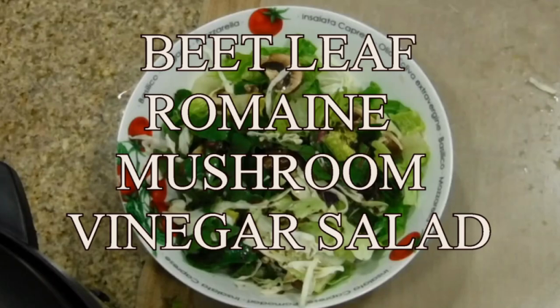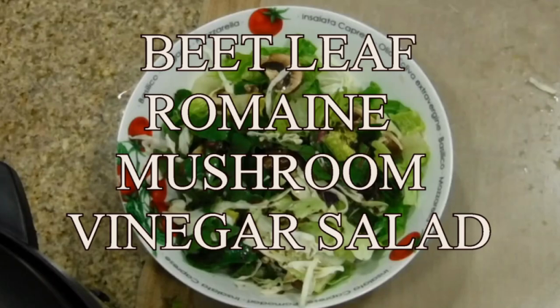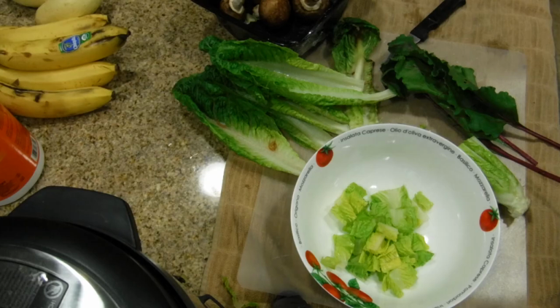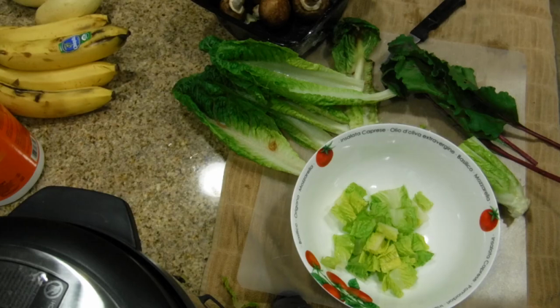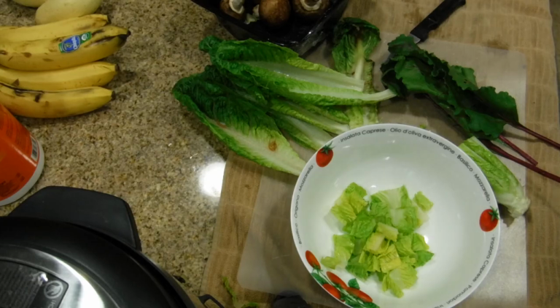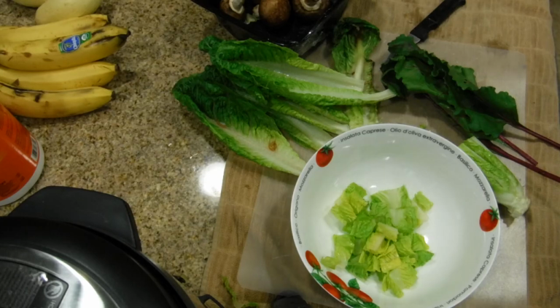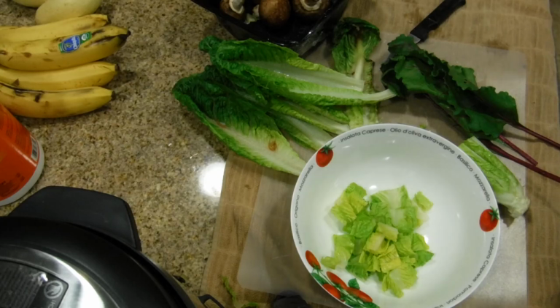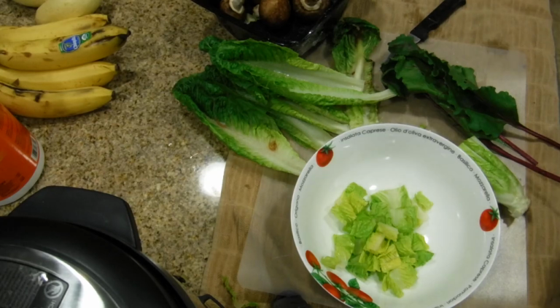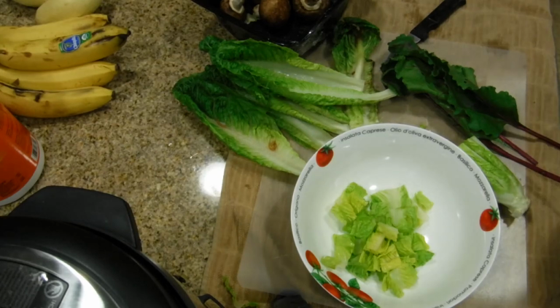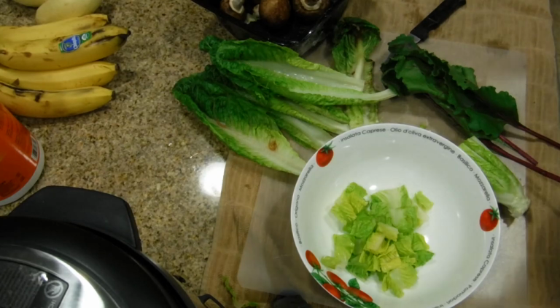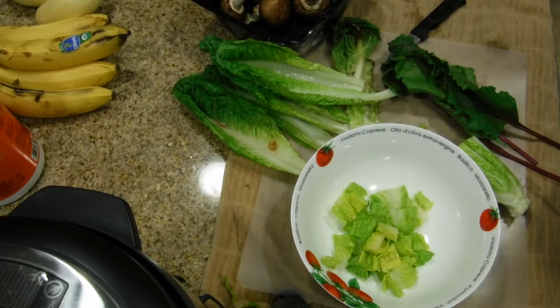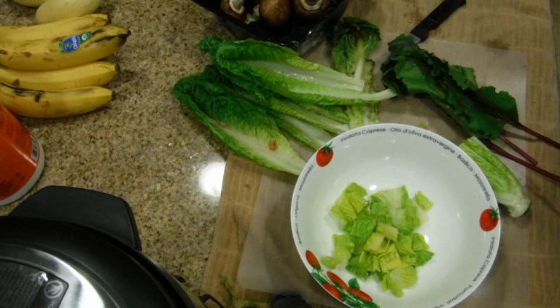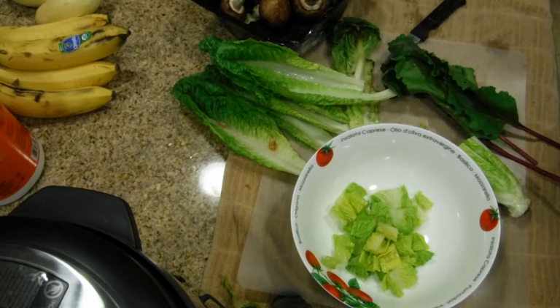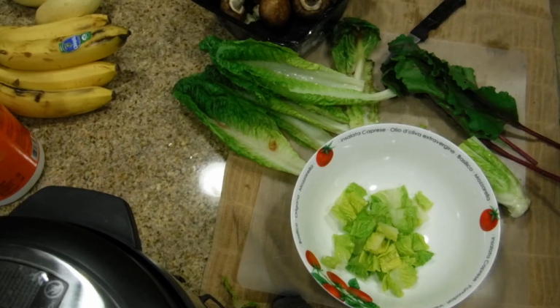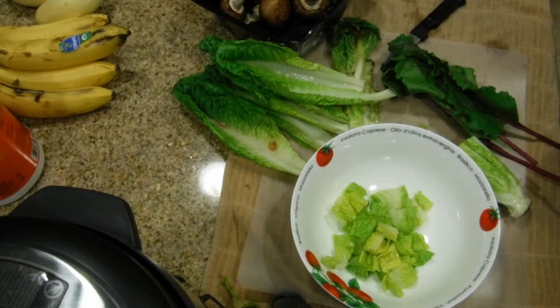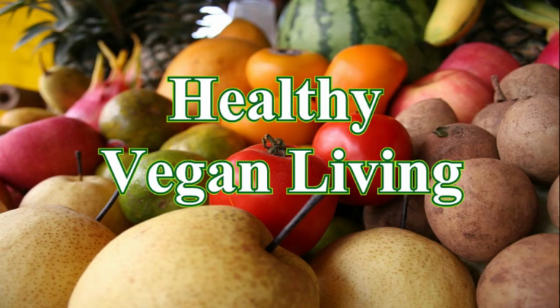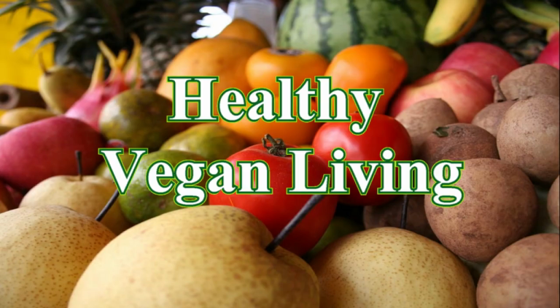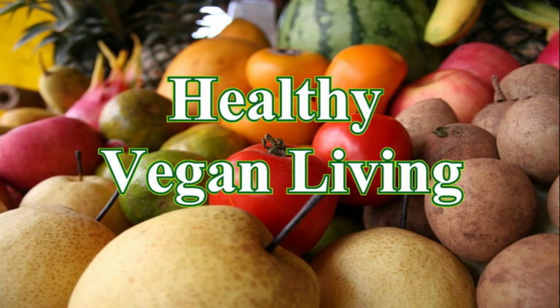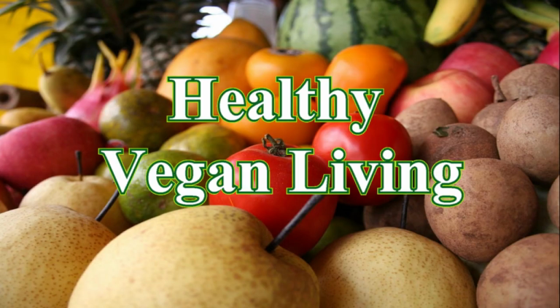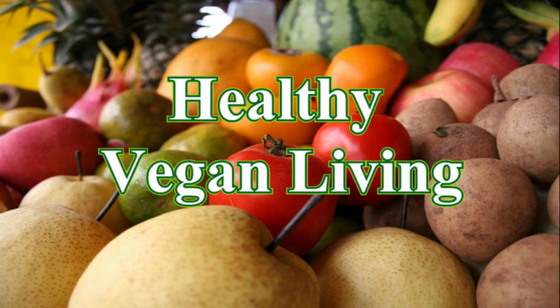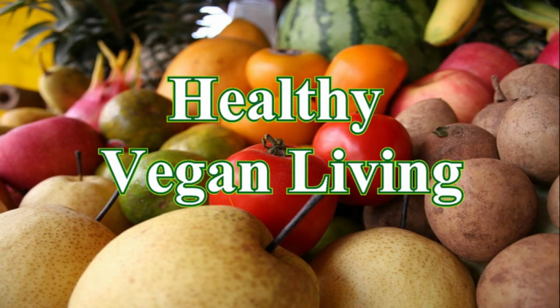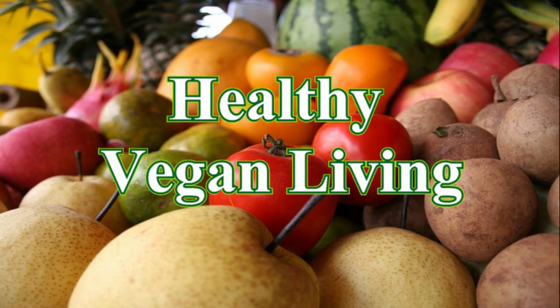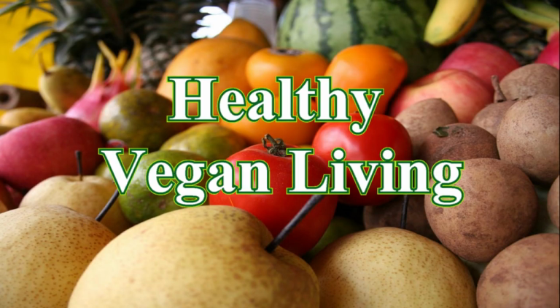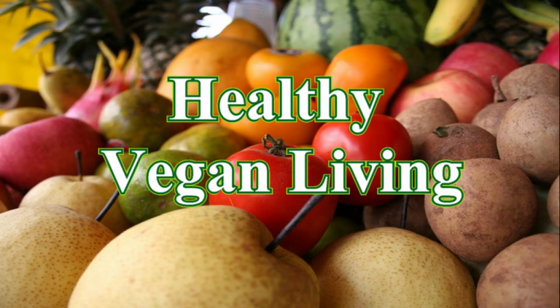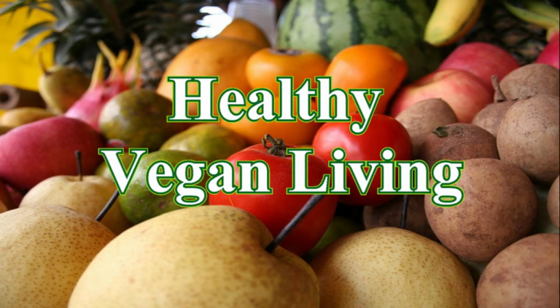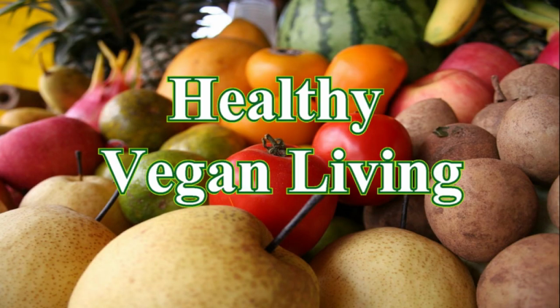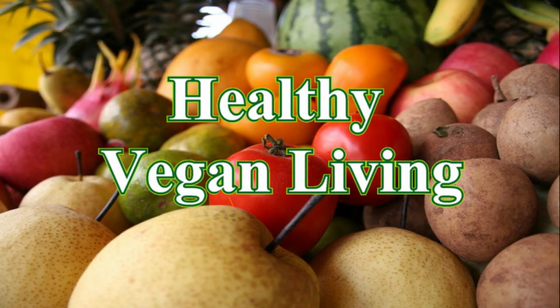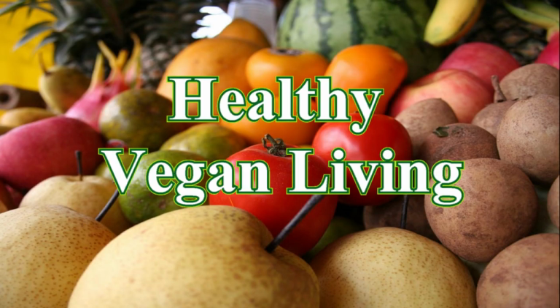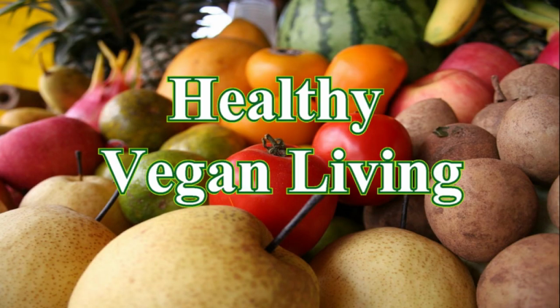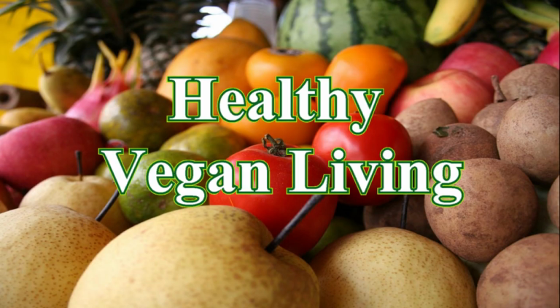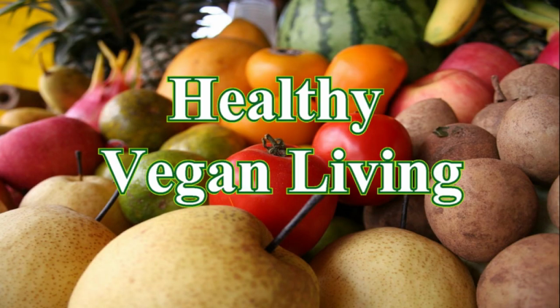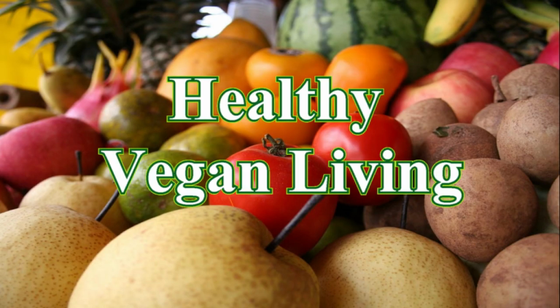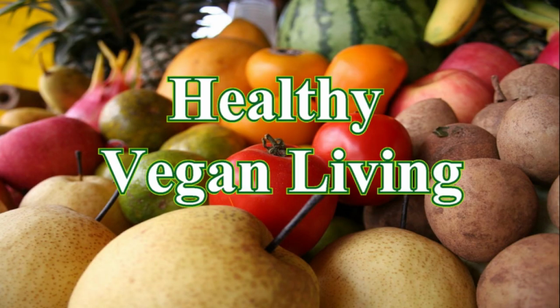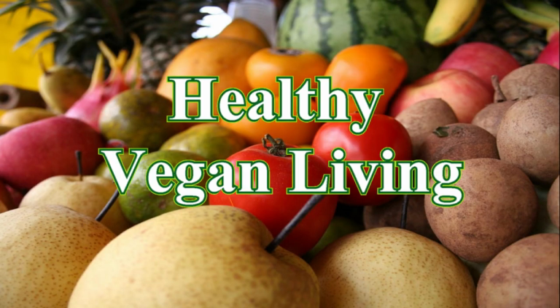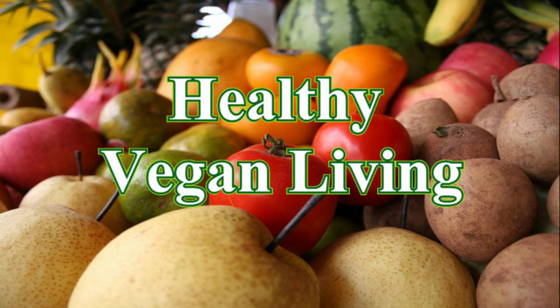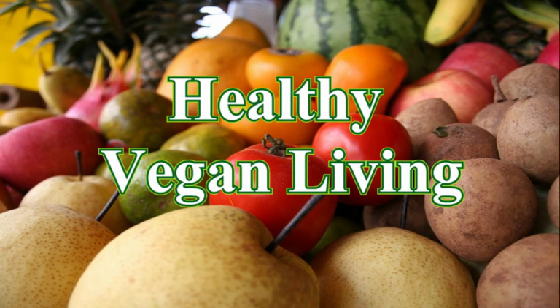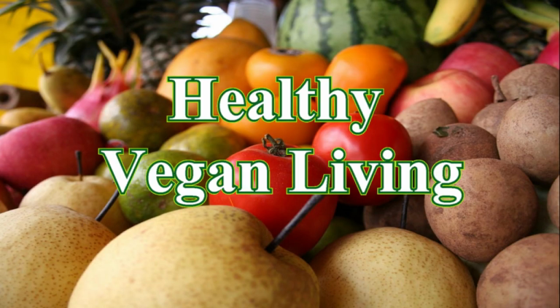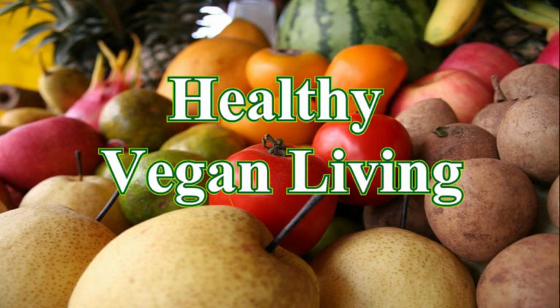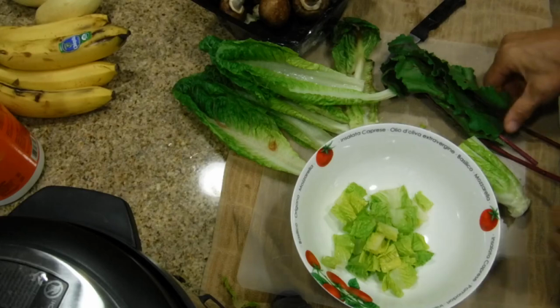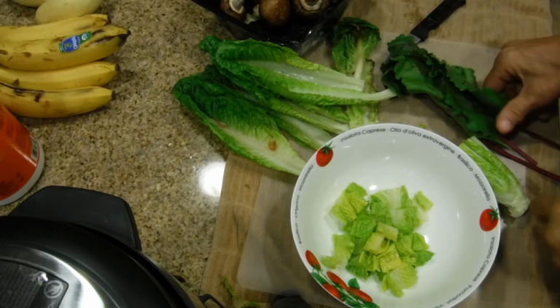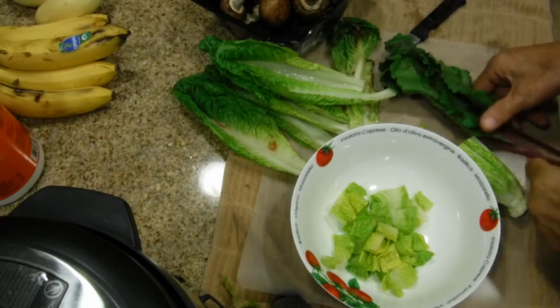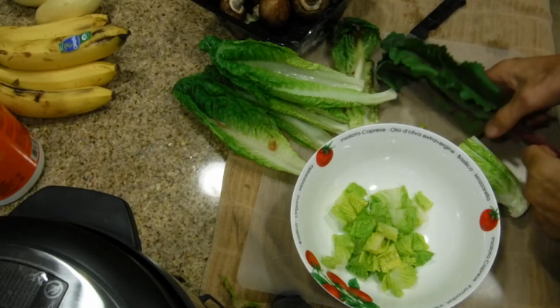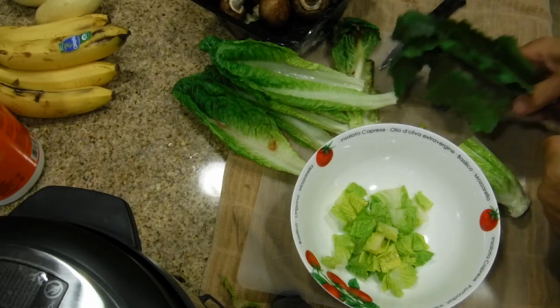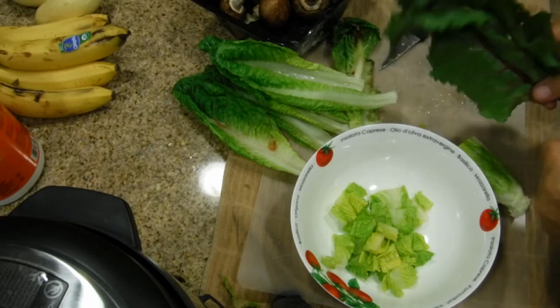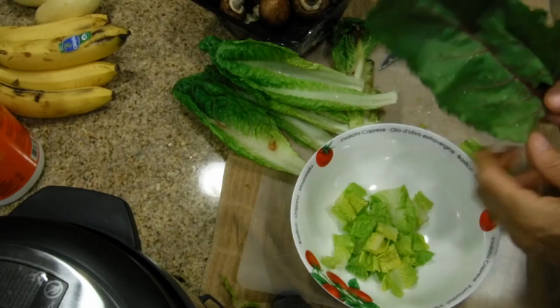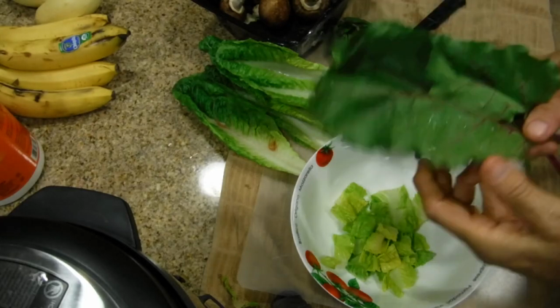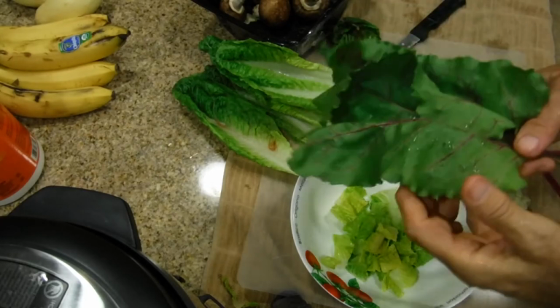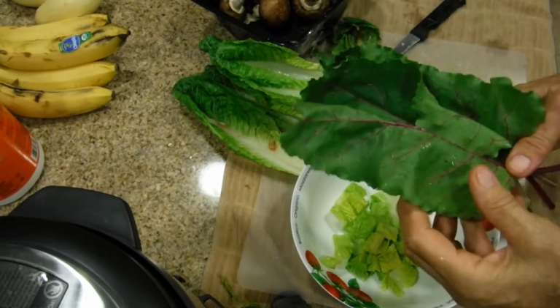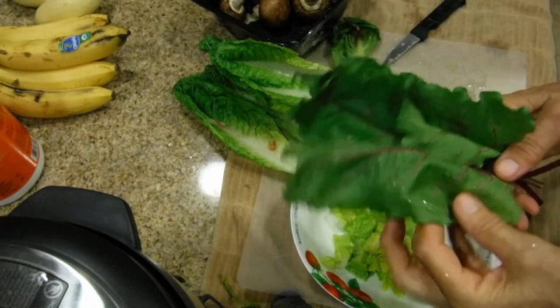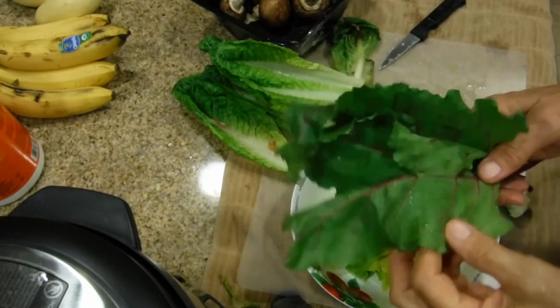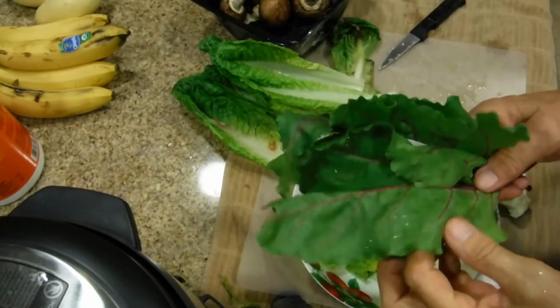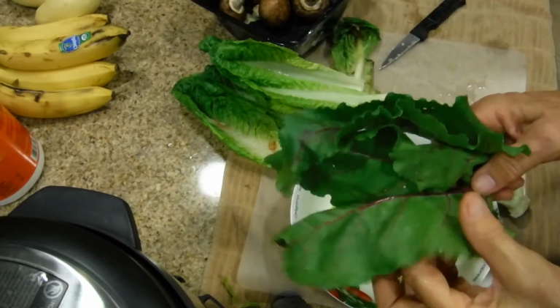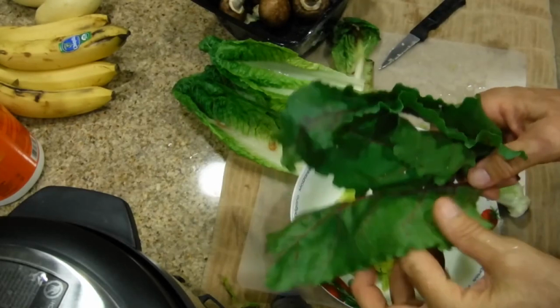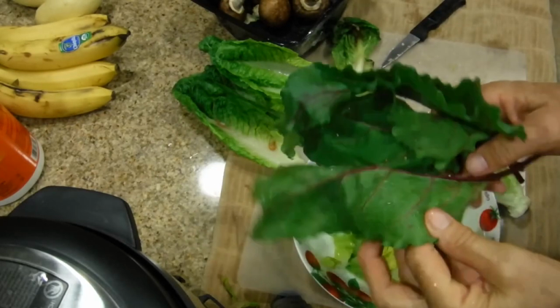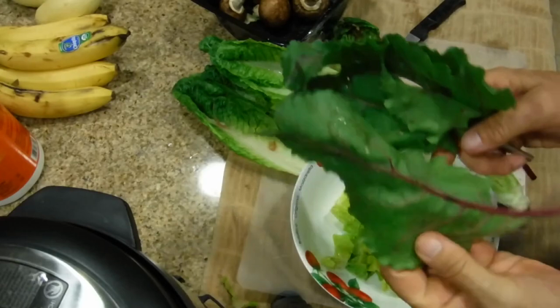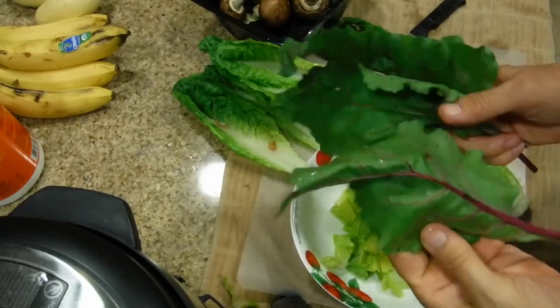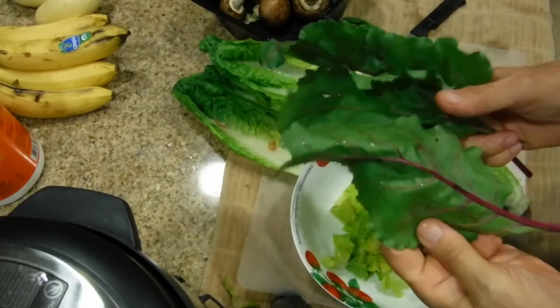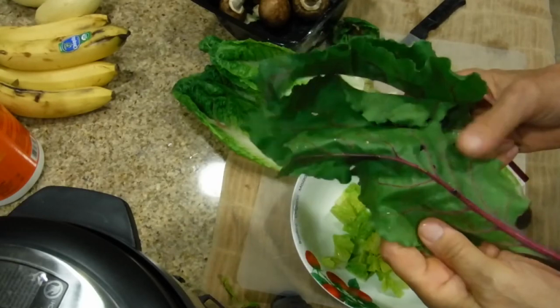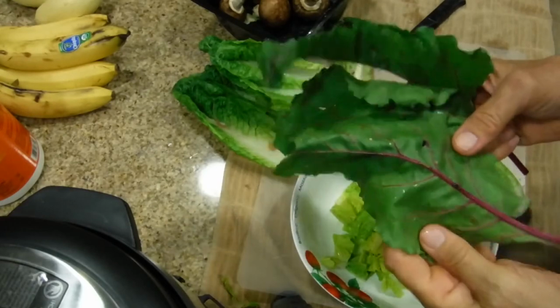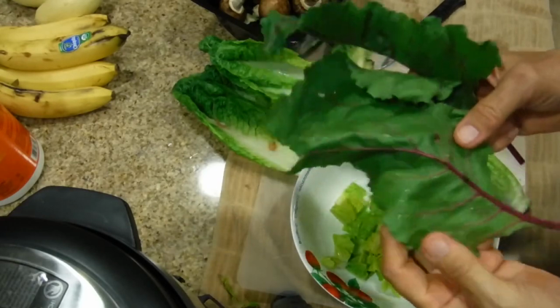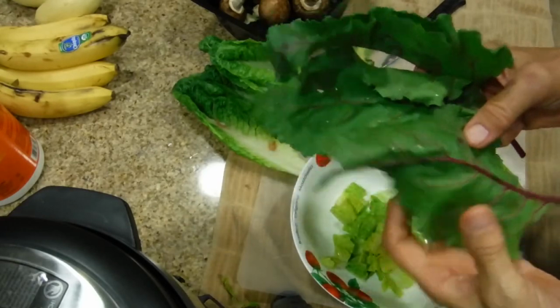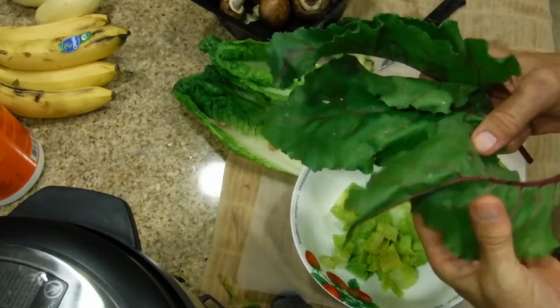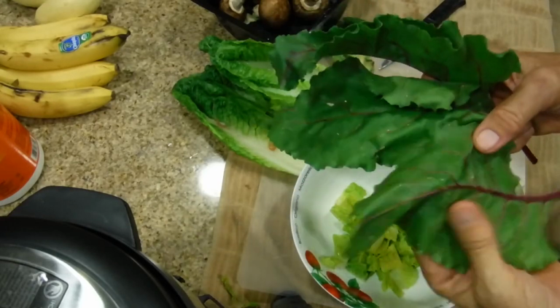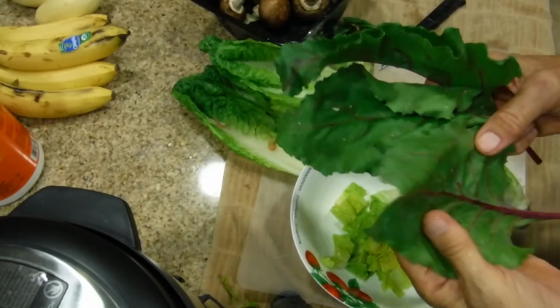All right, this is just another salad. Welcome to Healthy Vegan Living. The difference is that this is a beet green salad.